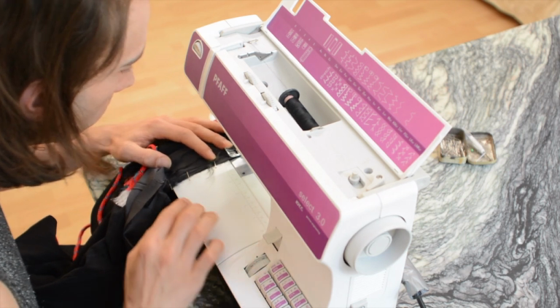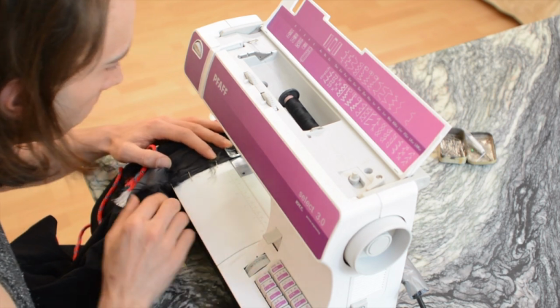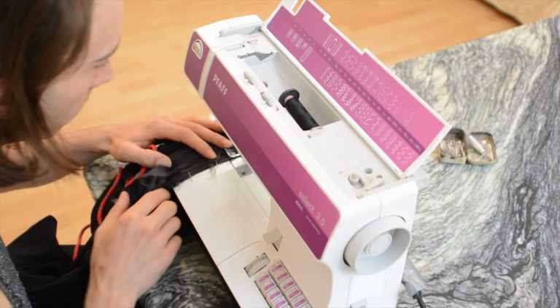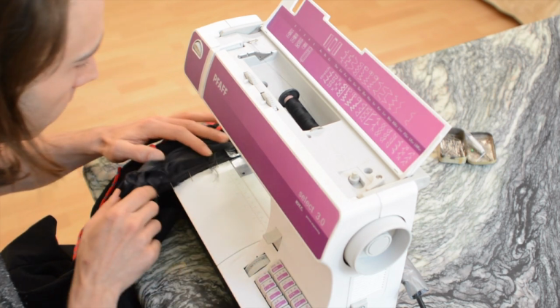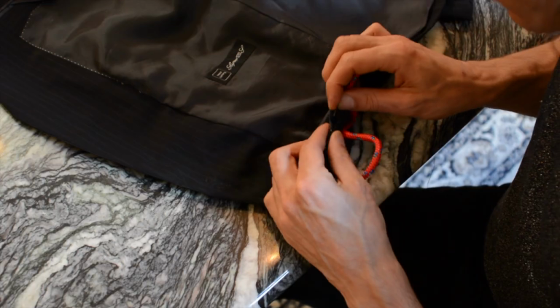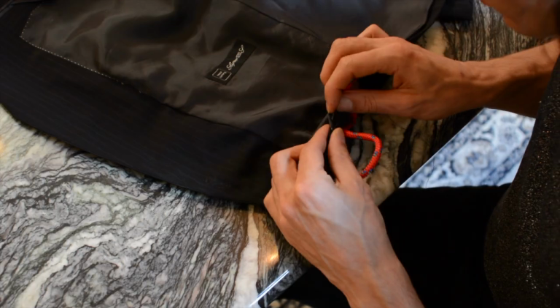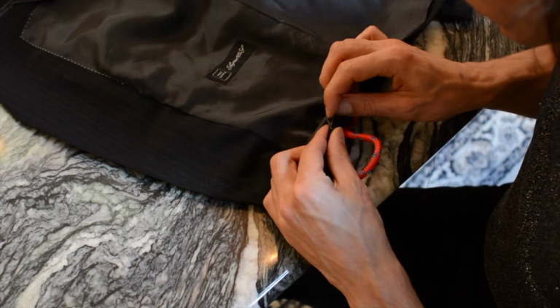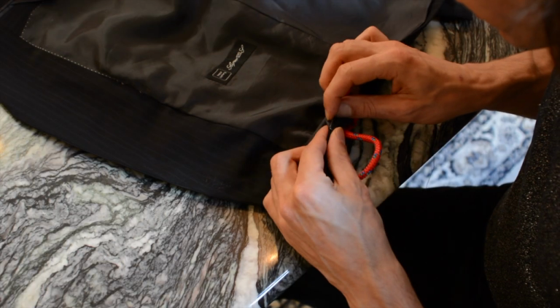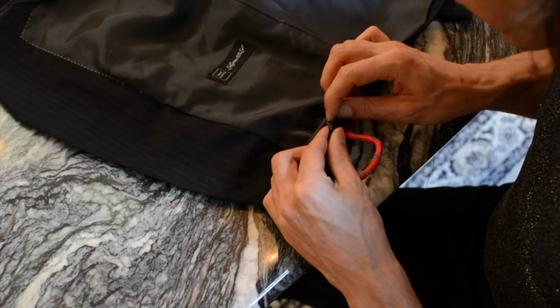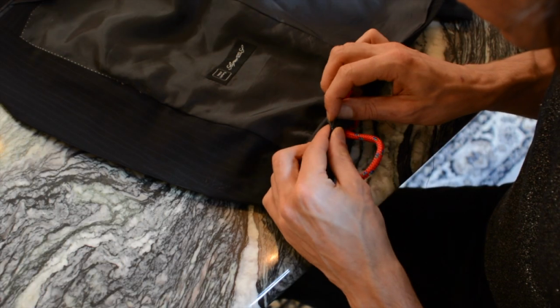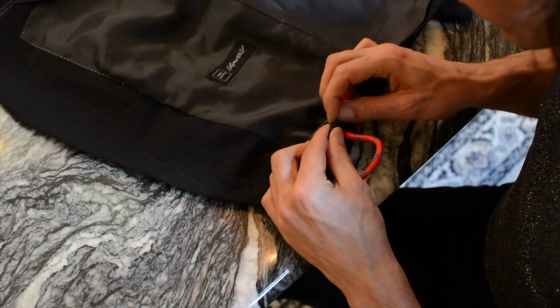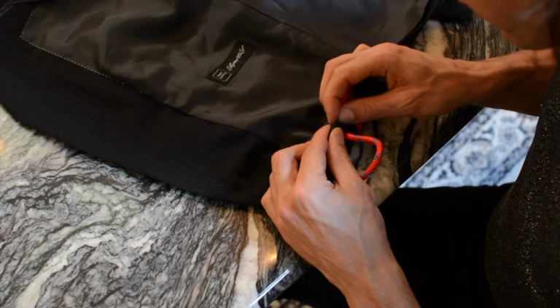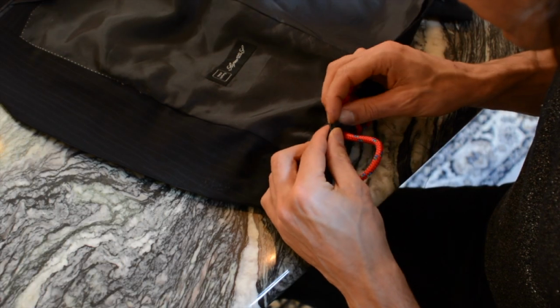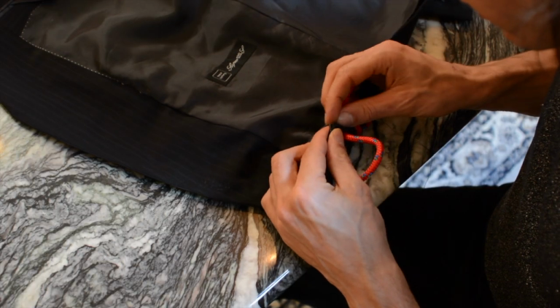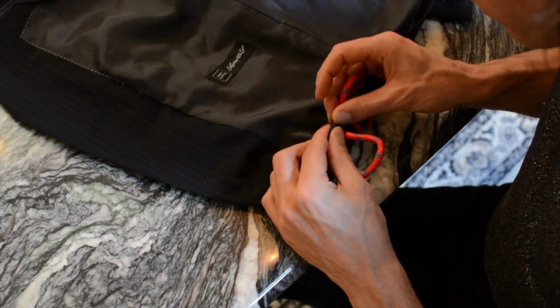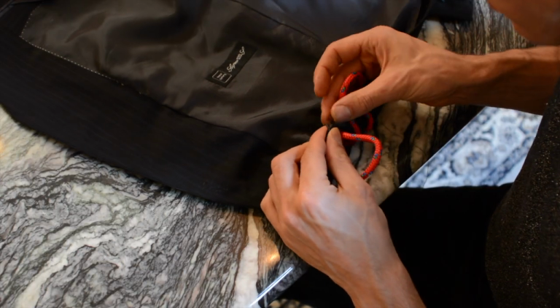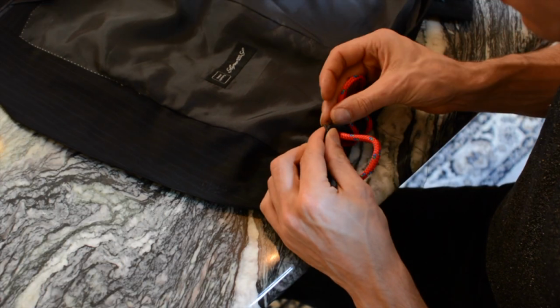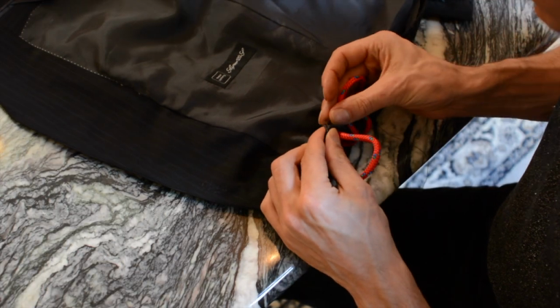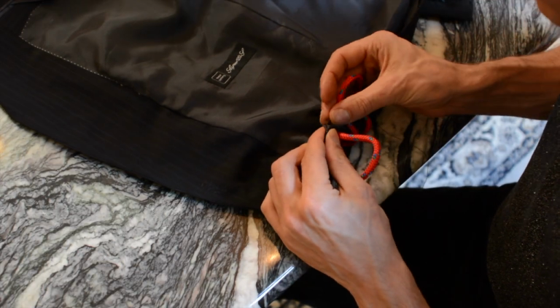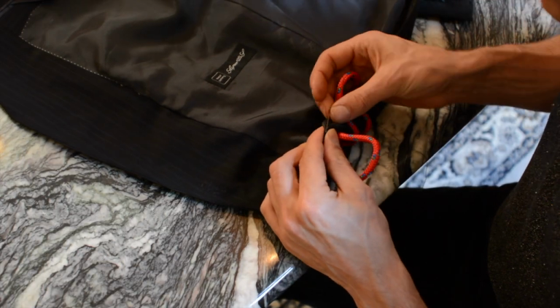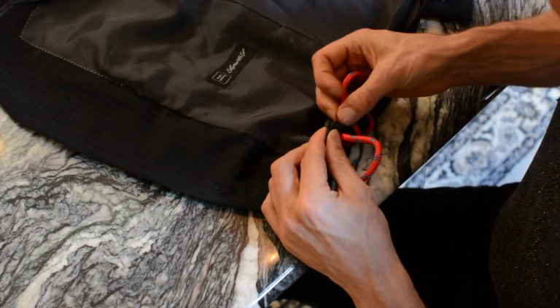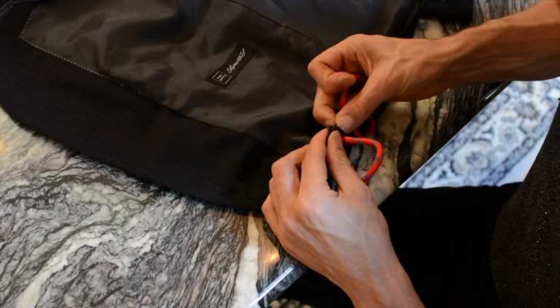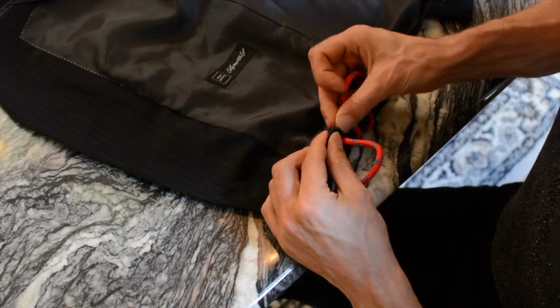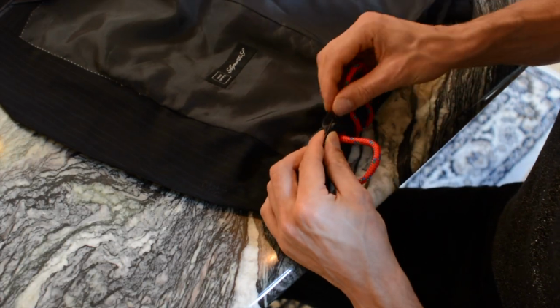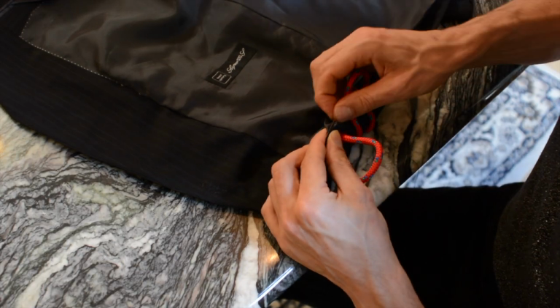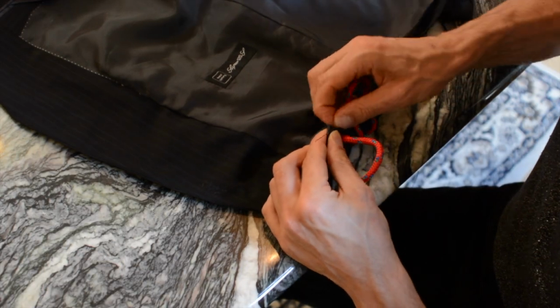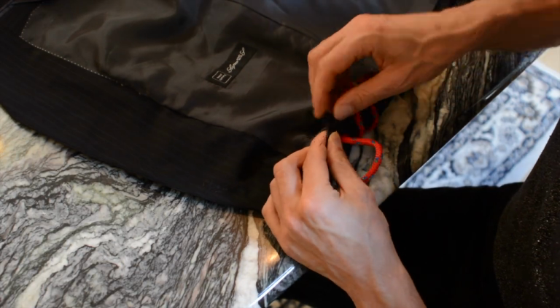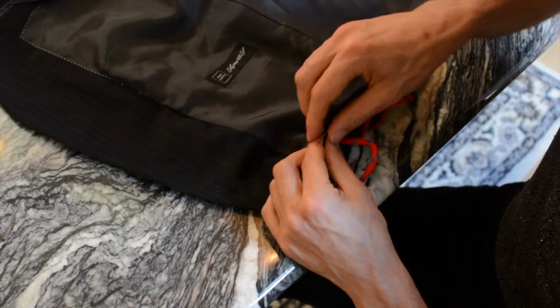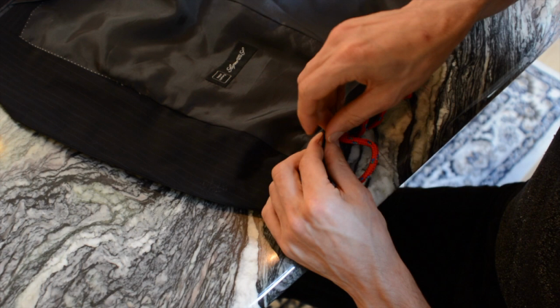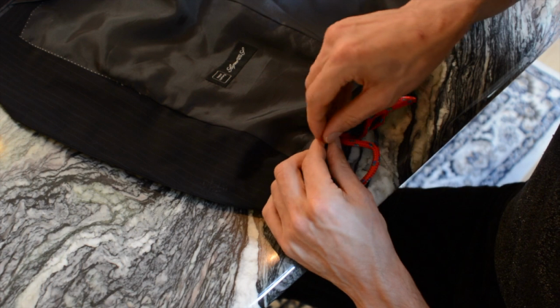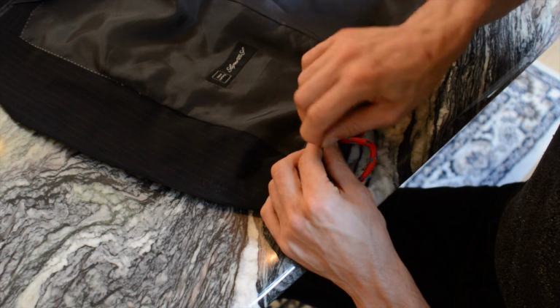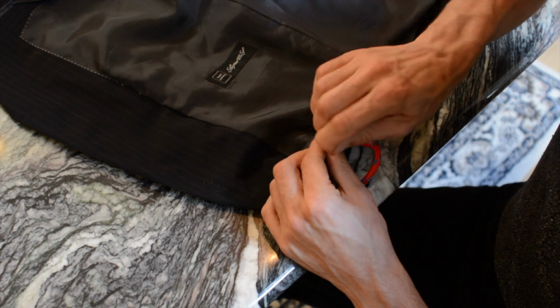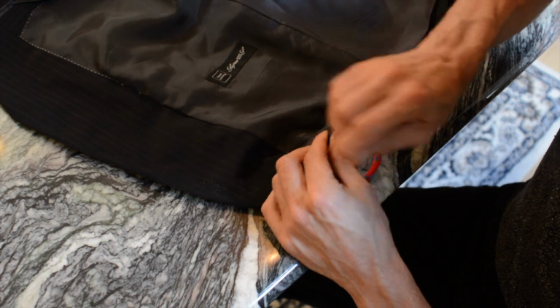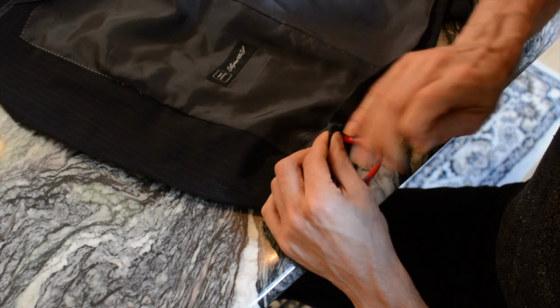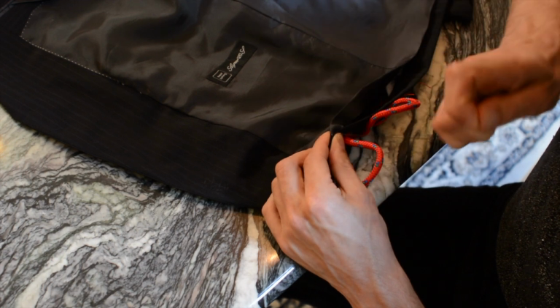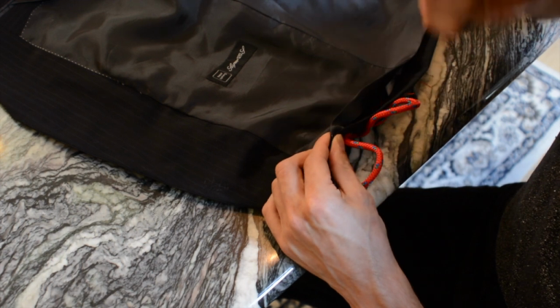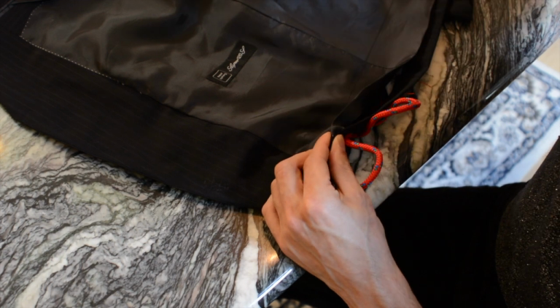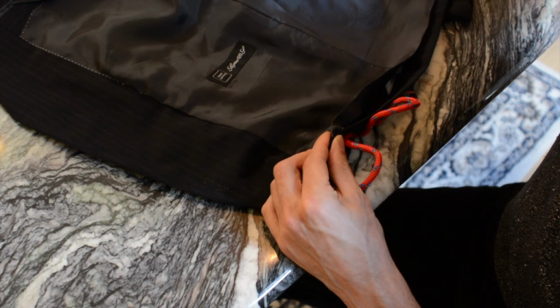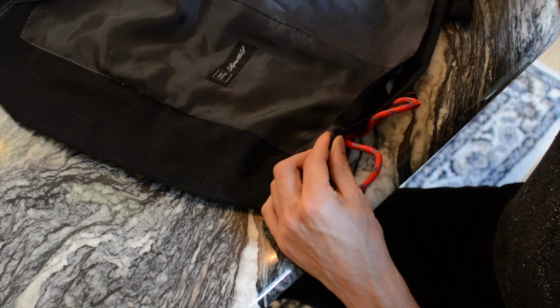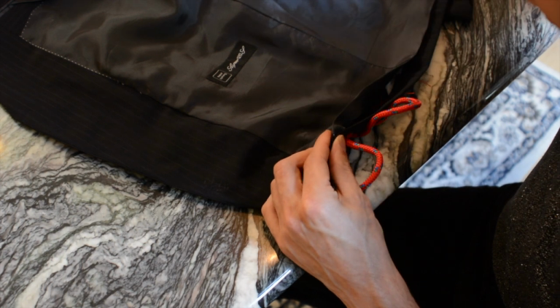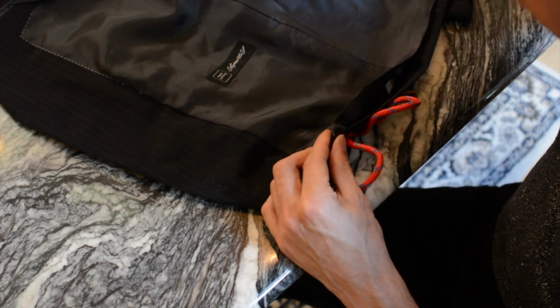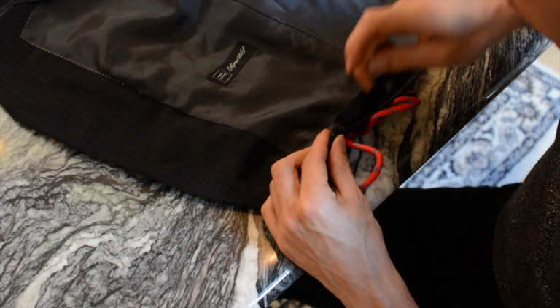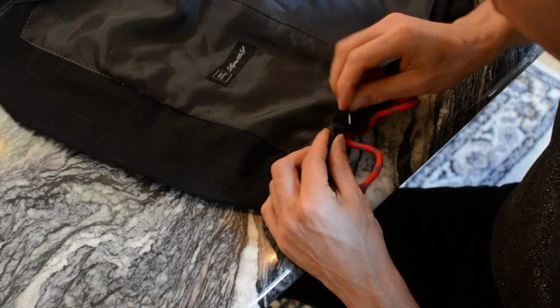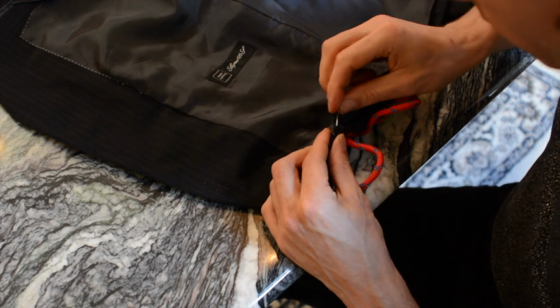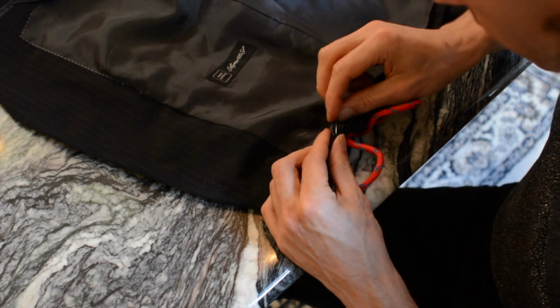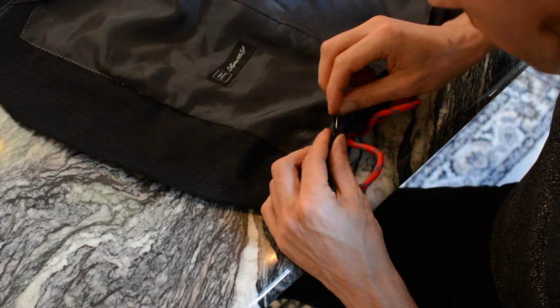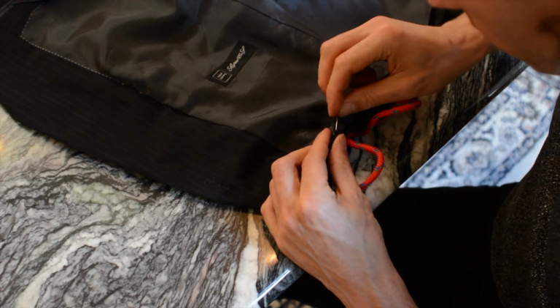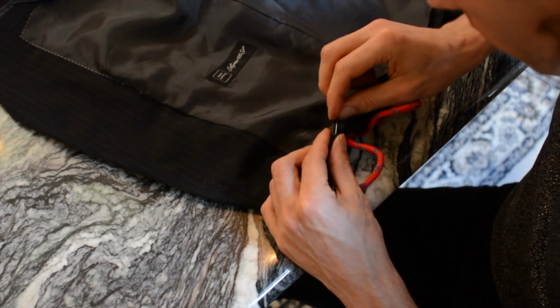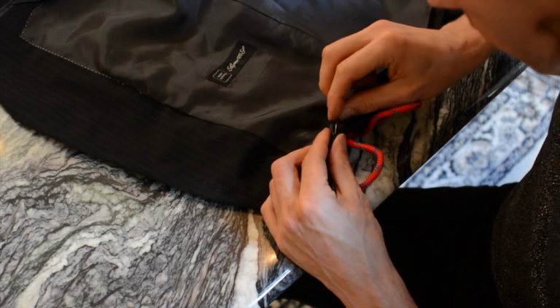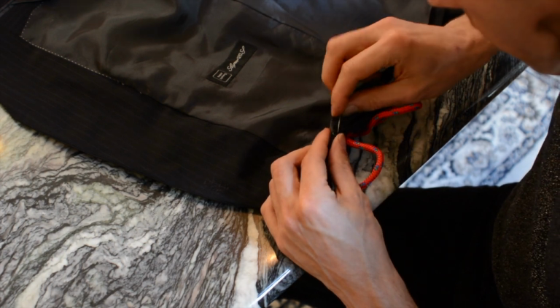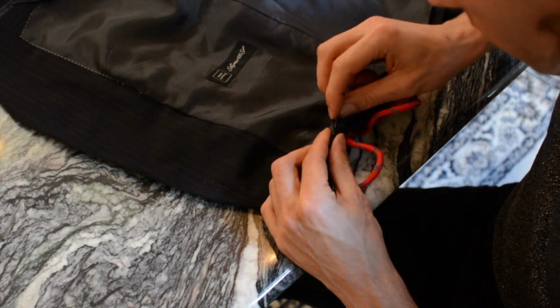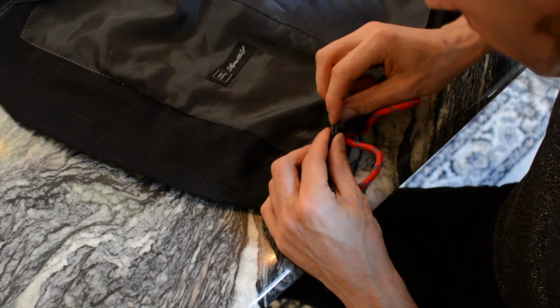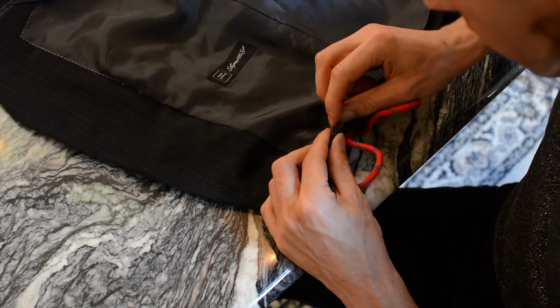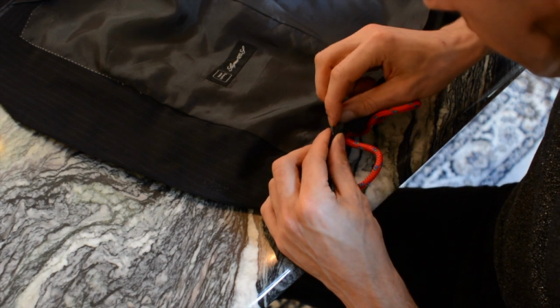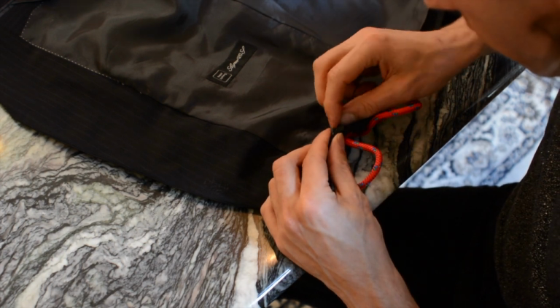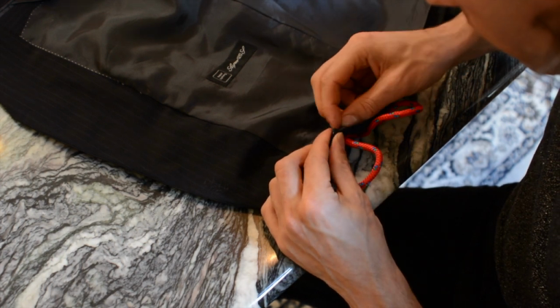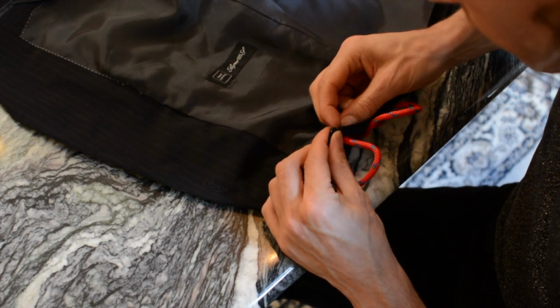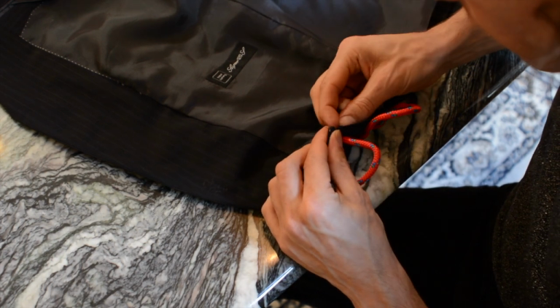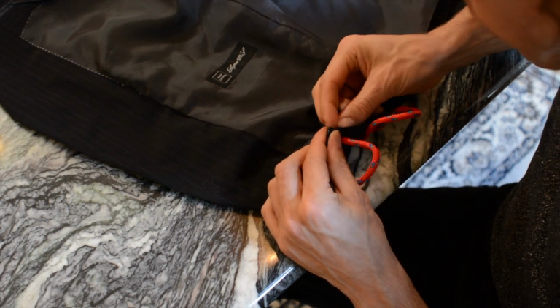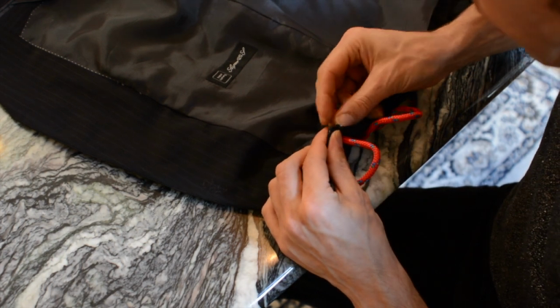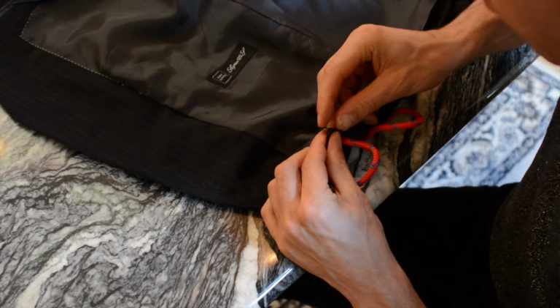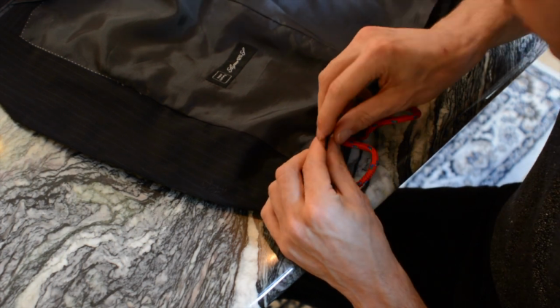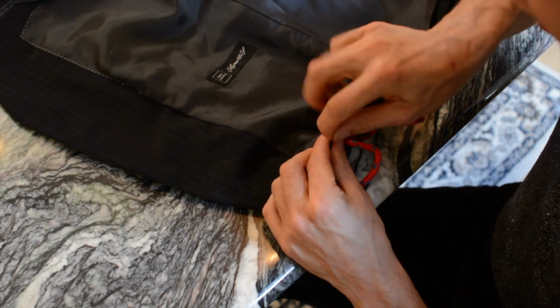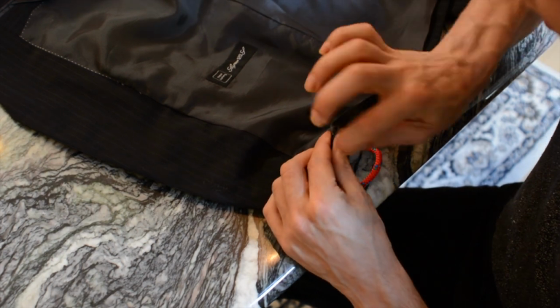I close the sides with the sewing machine again, and now I'm going to close the hemline with a hand stitch.